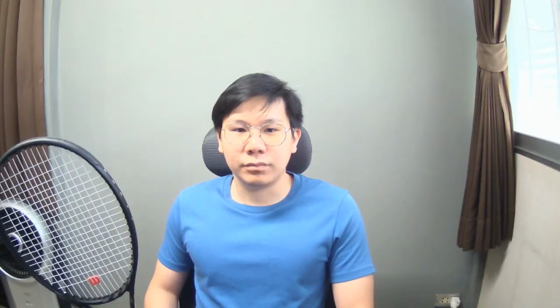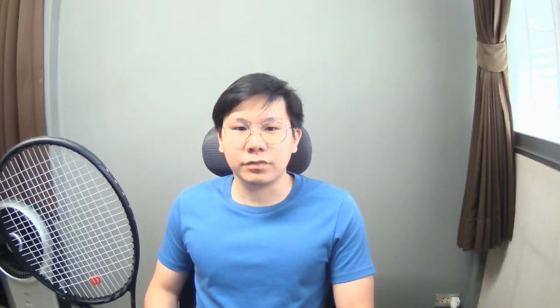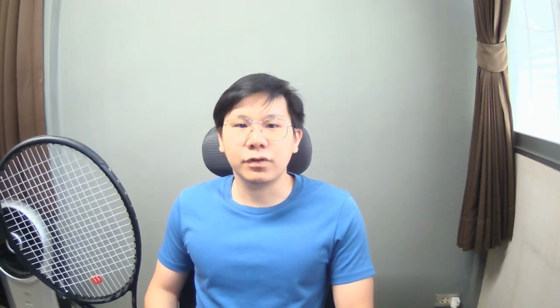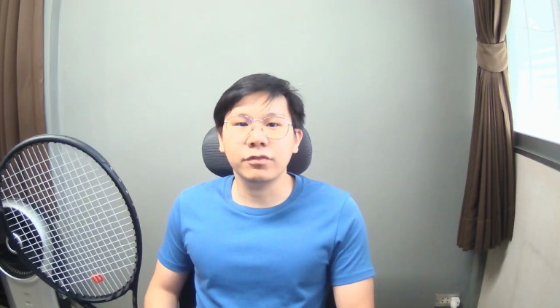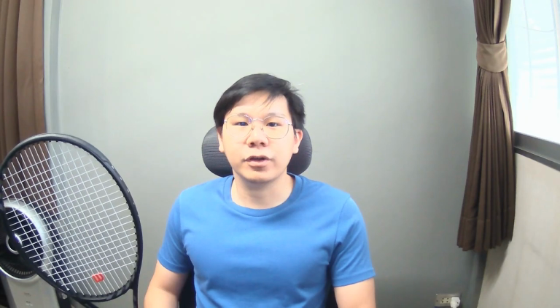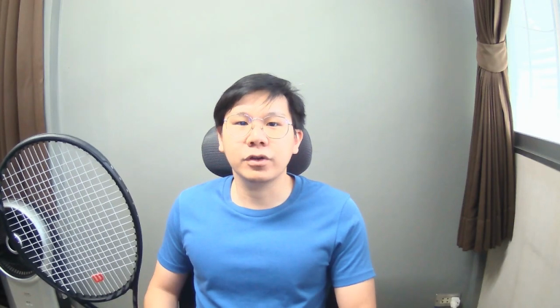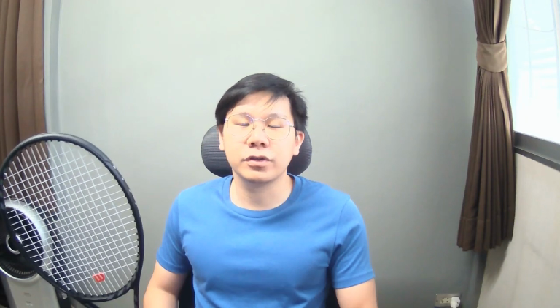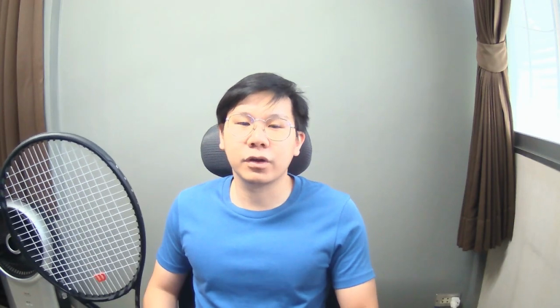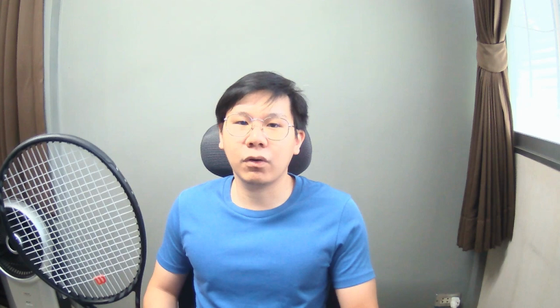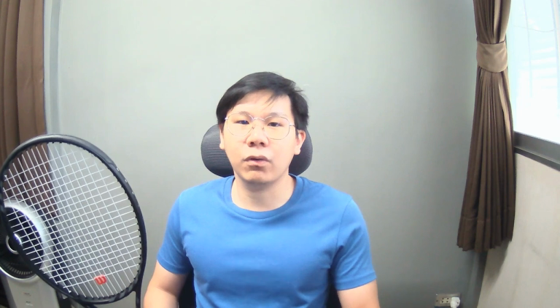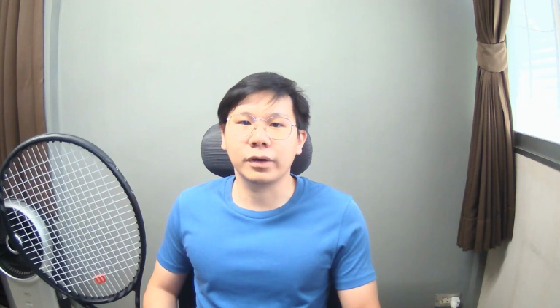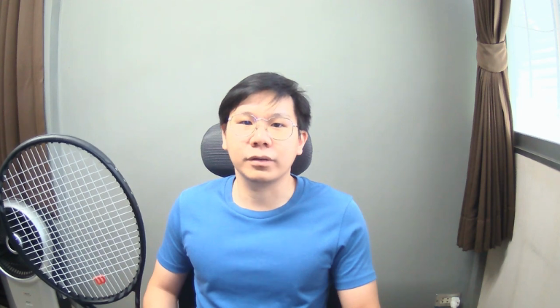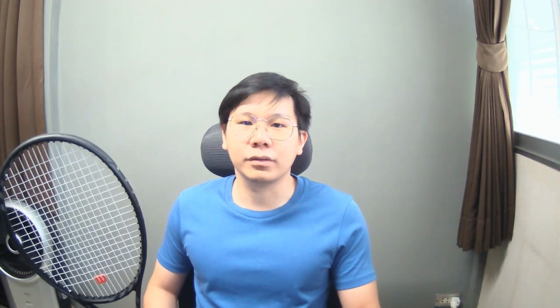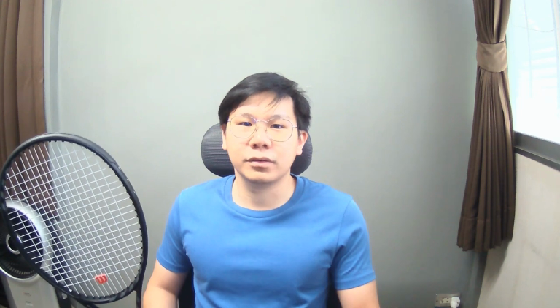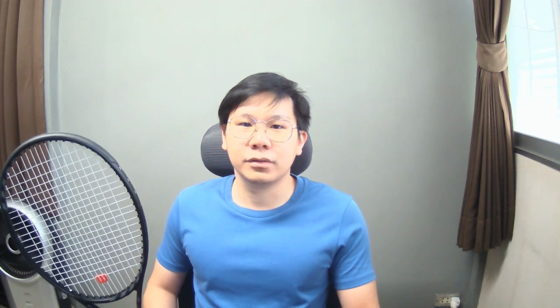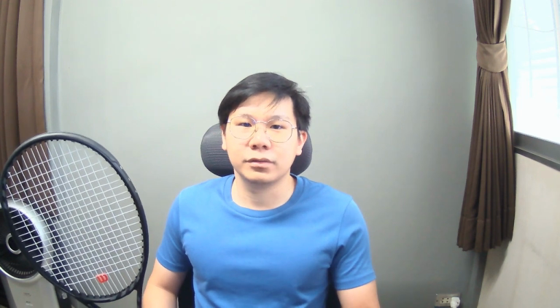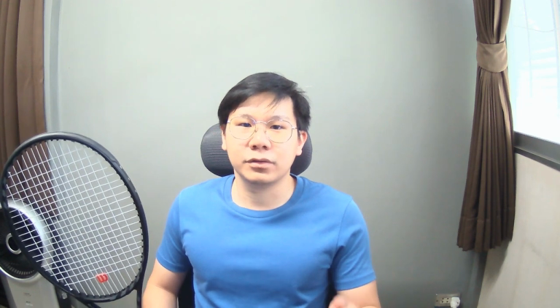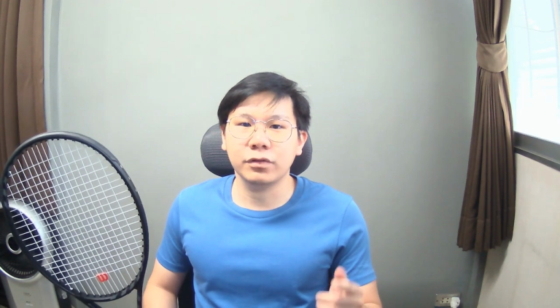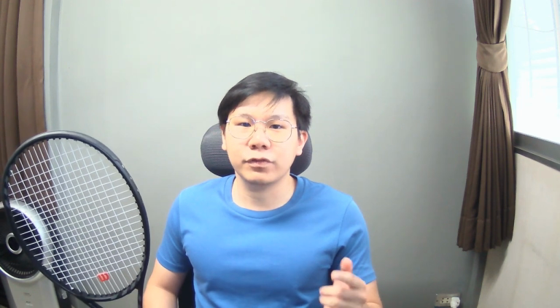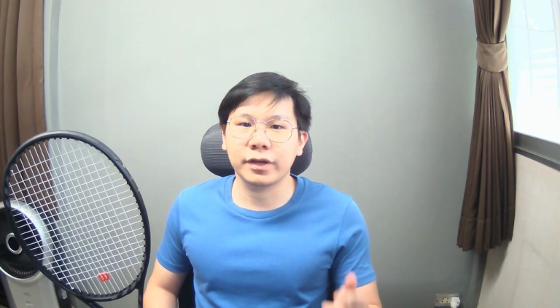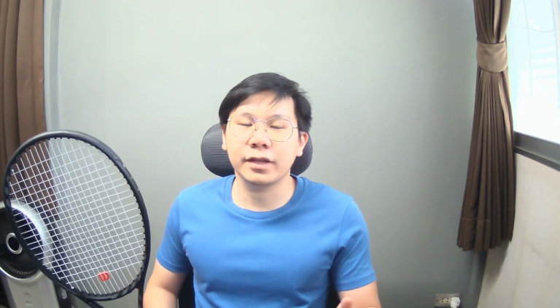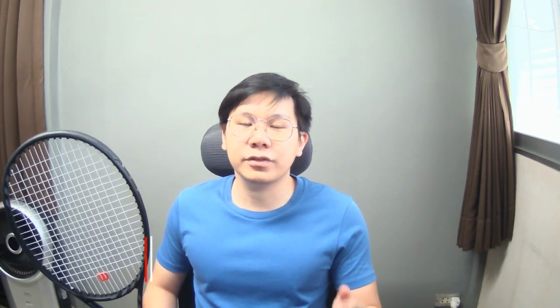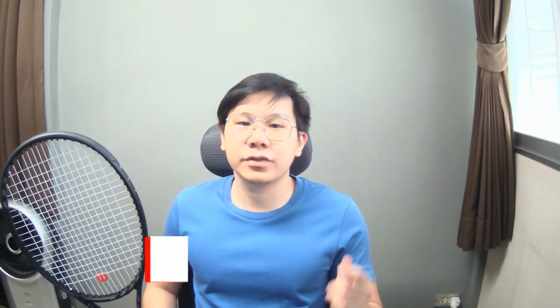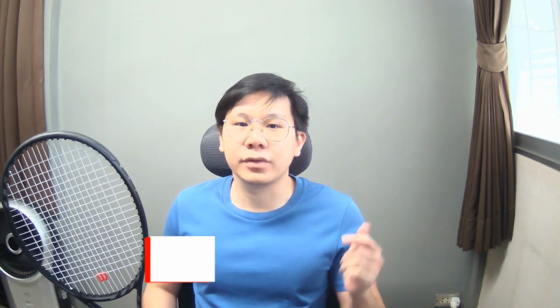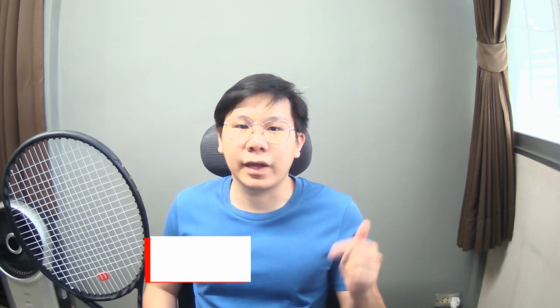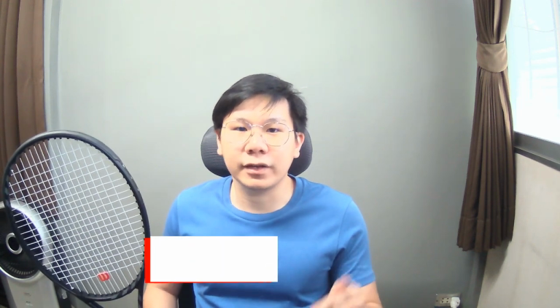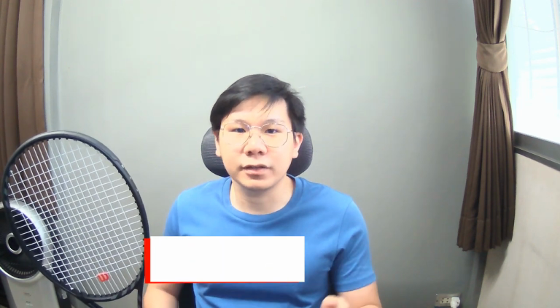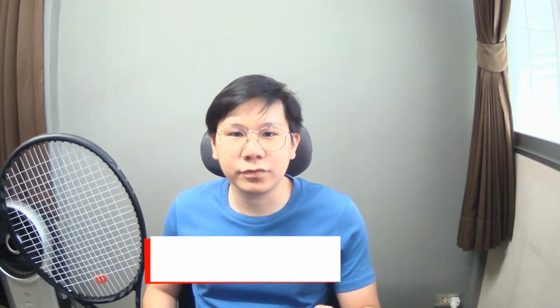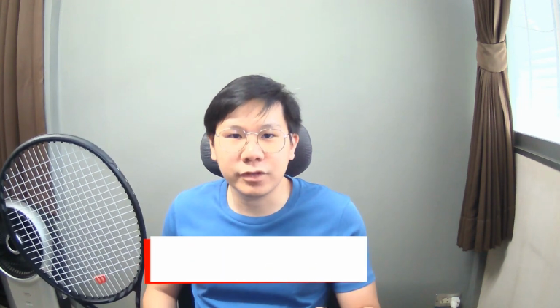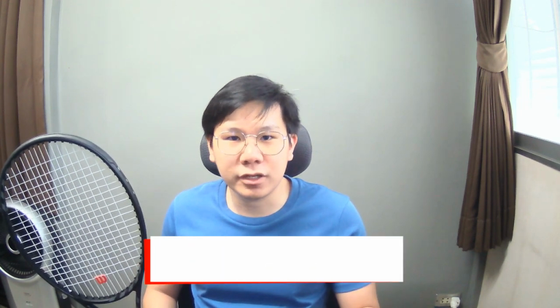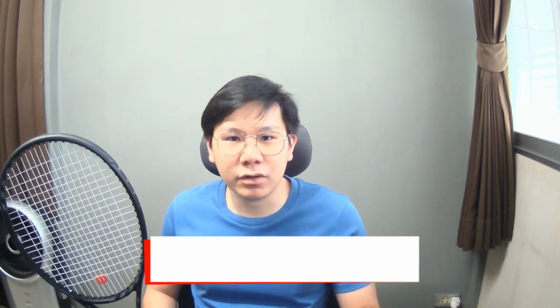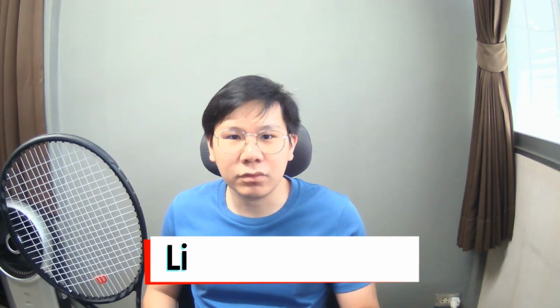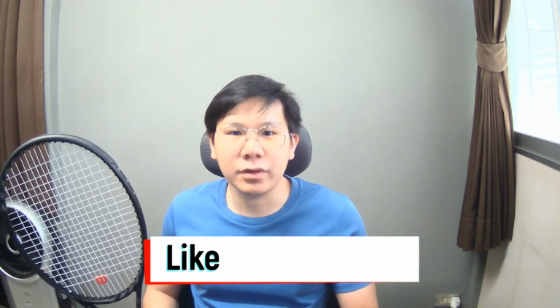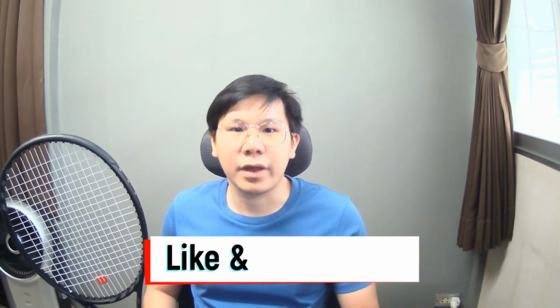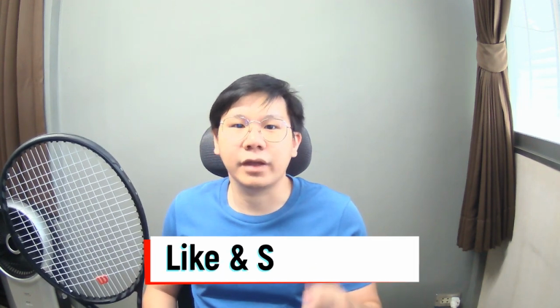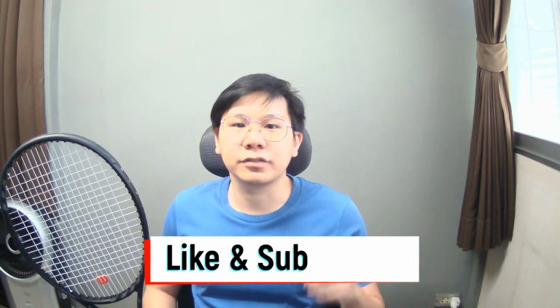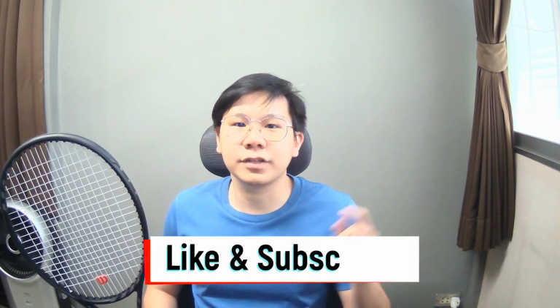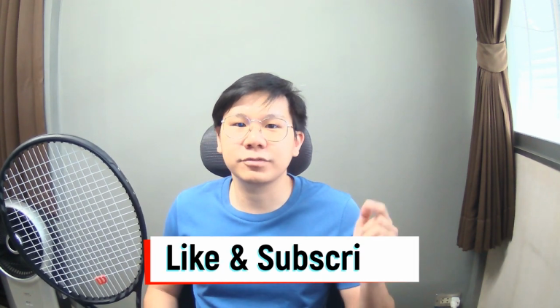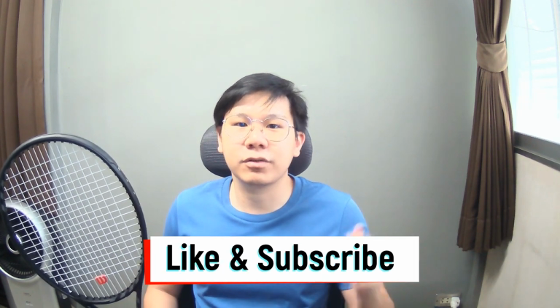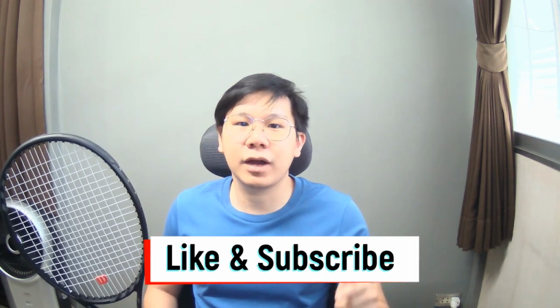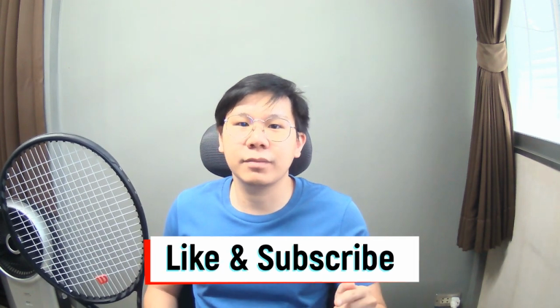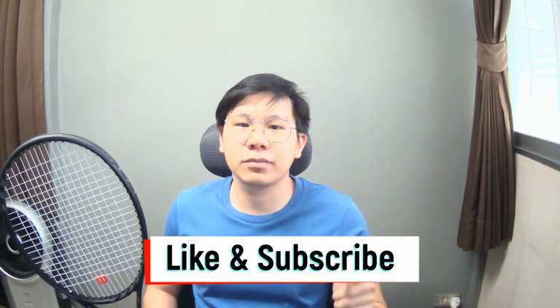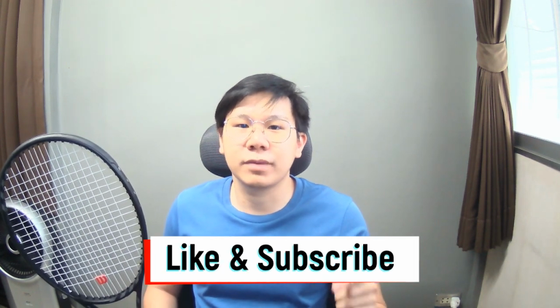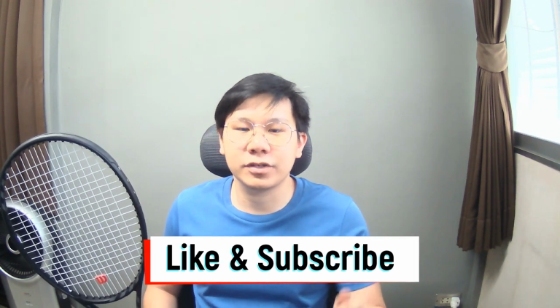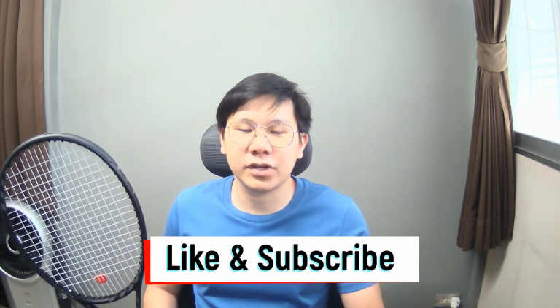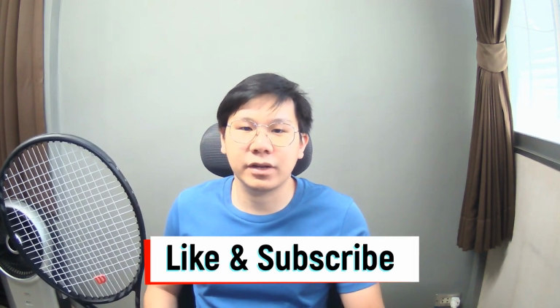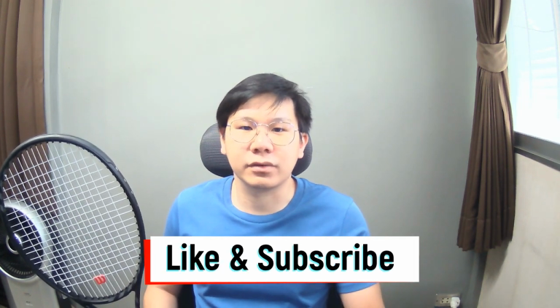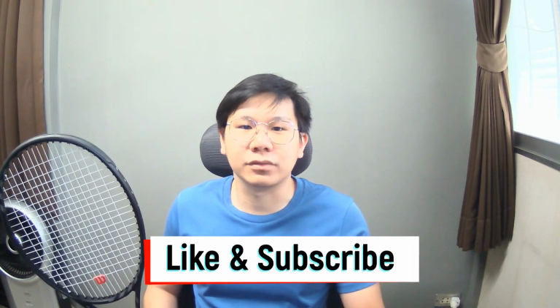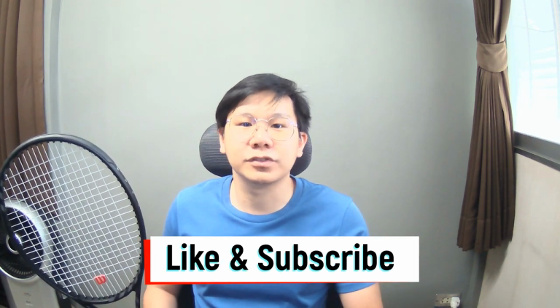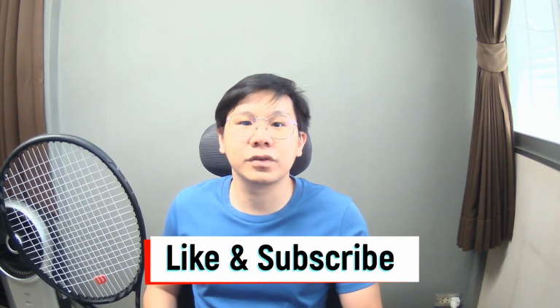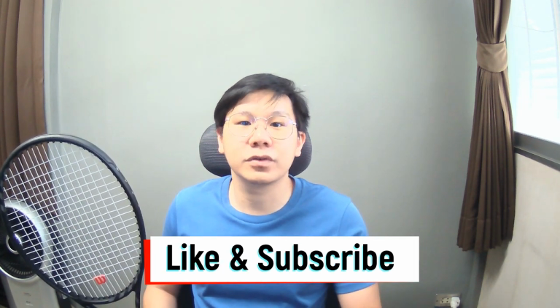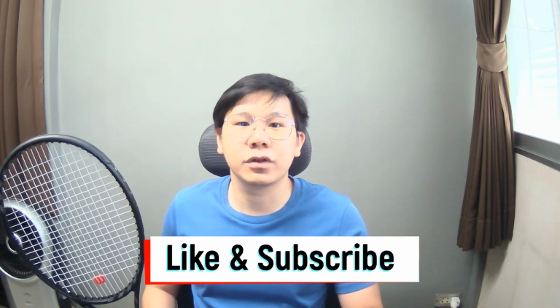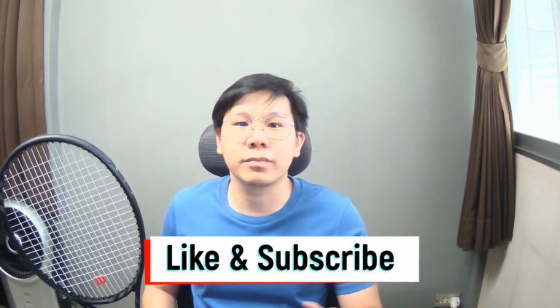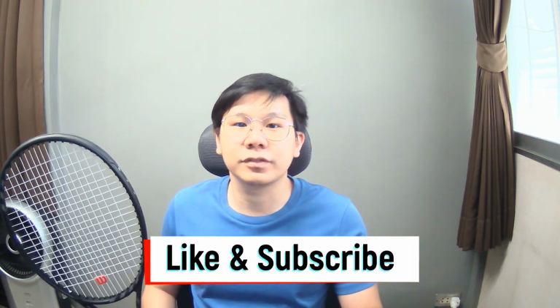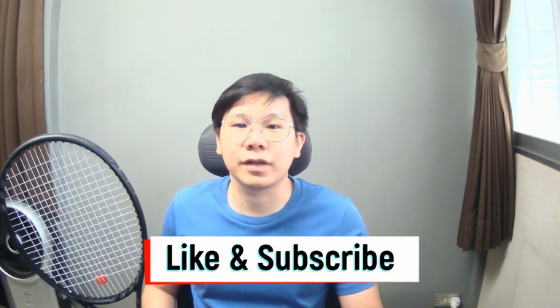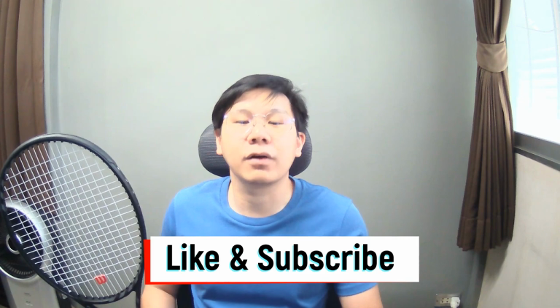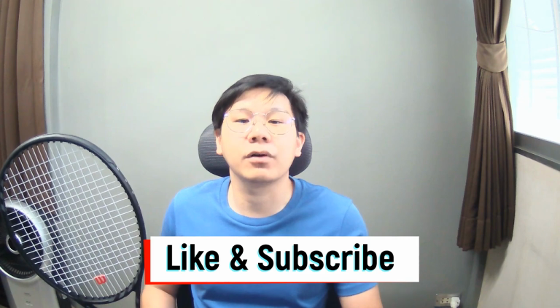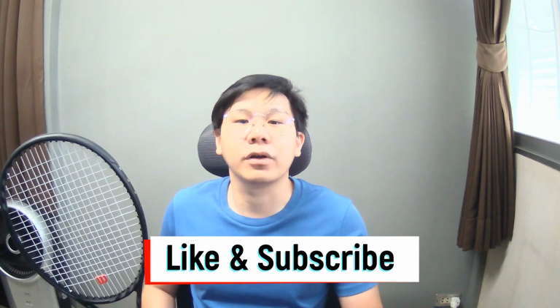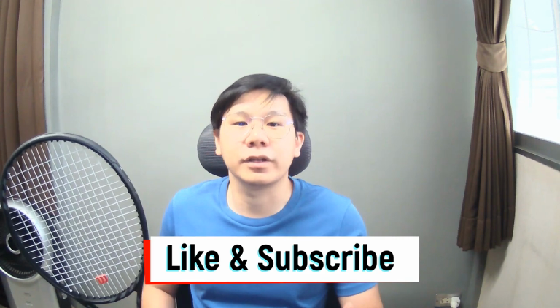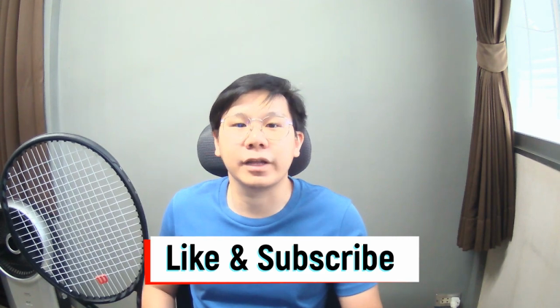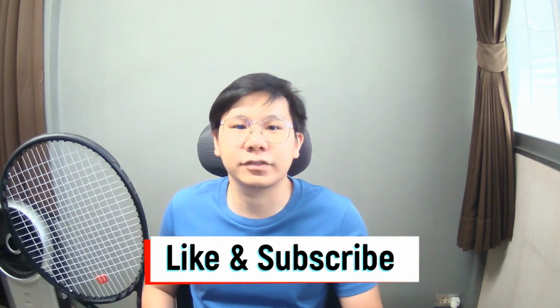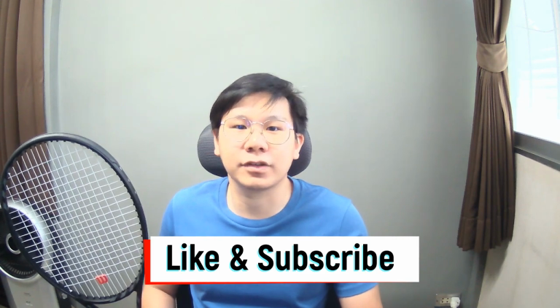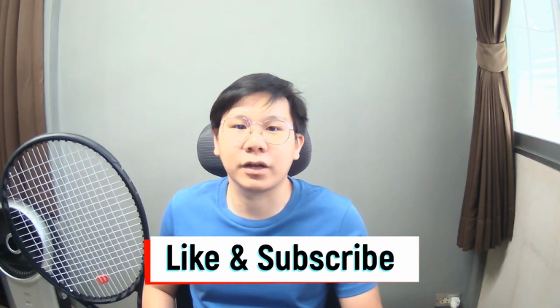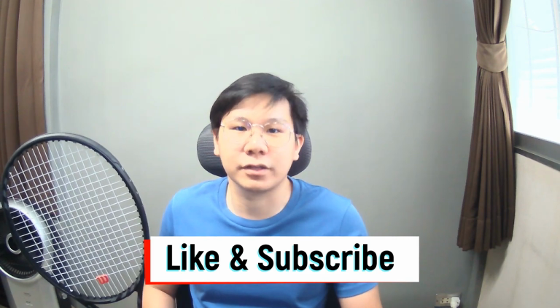Before we go to the court, don't forget to like this video and subscribe to my channel so you don't miss out on the next content.